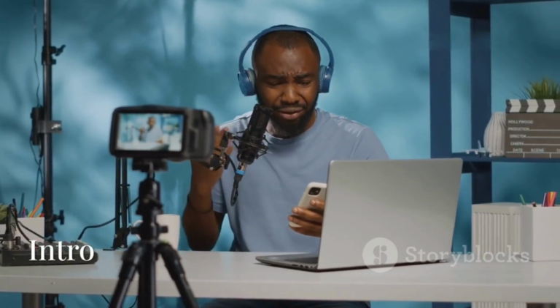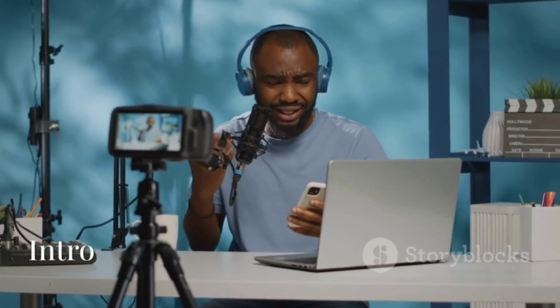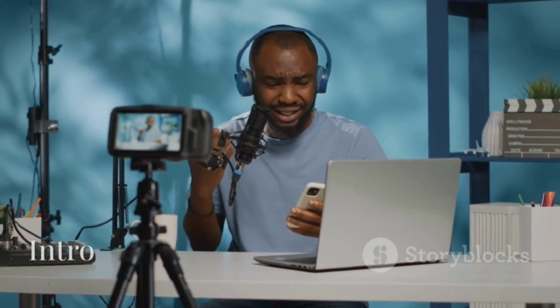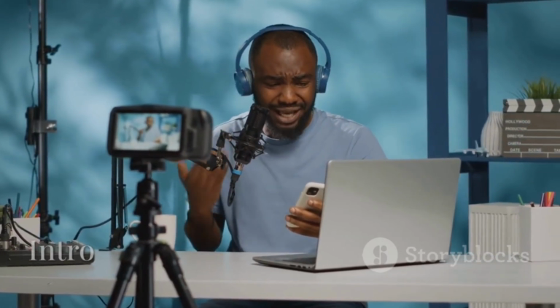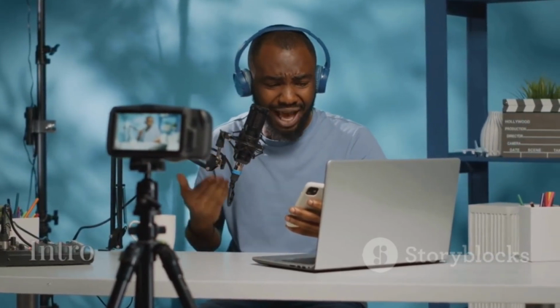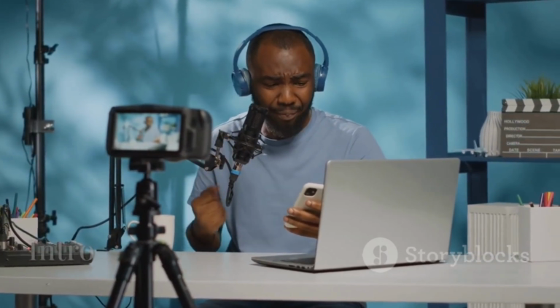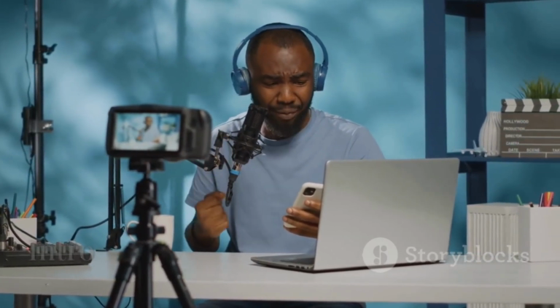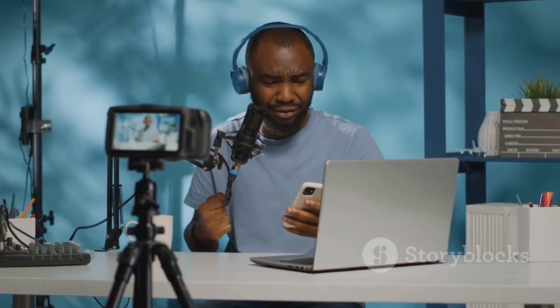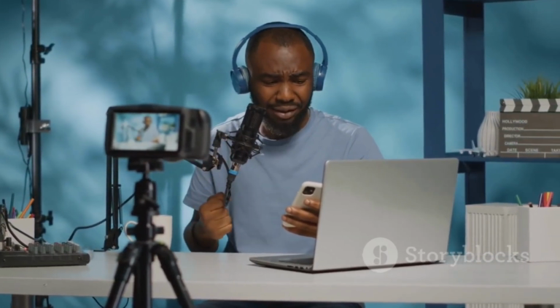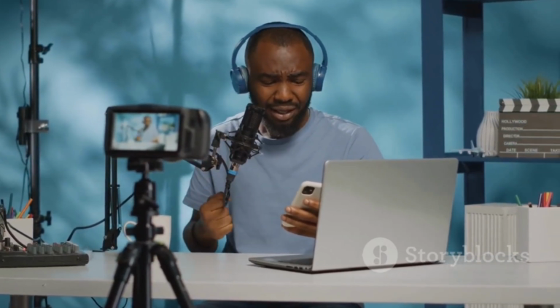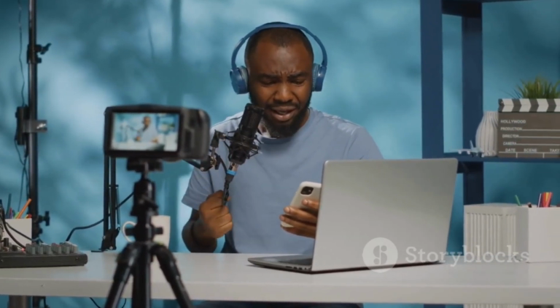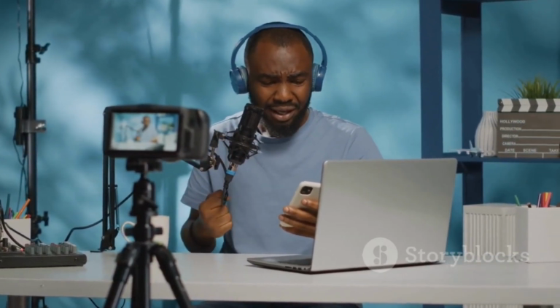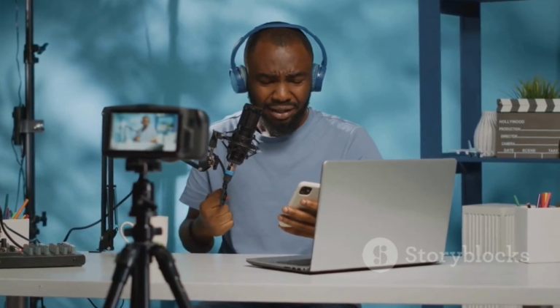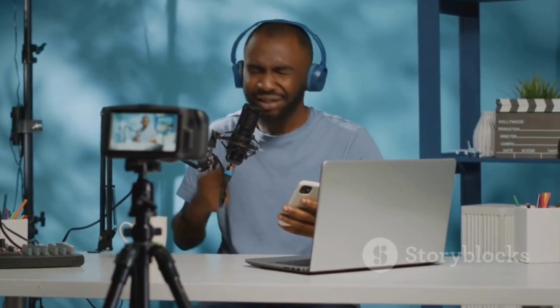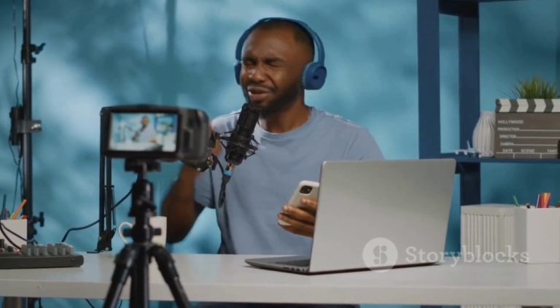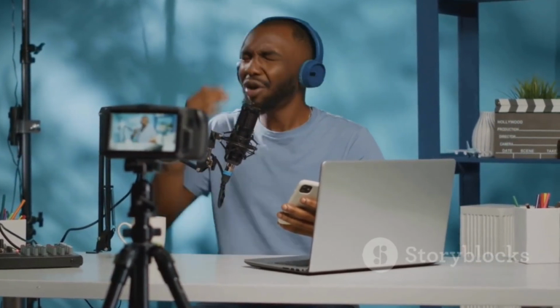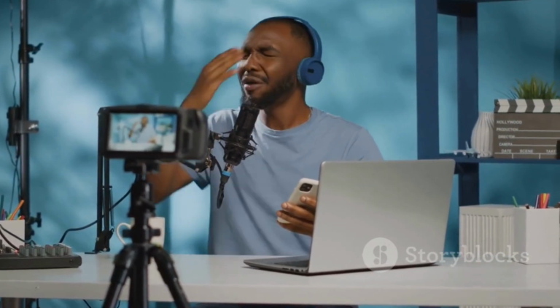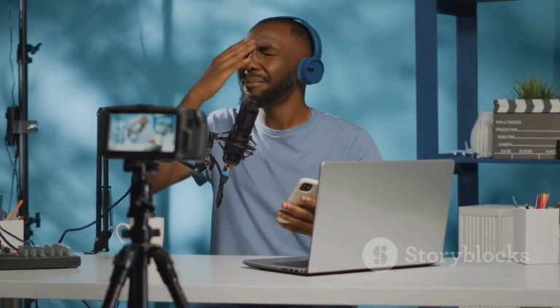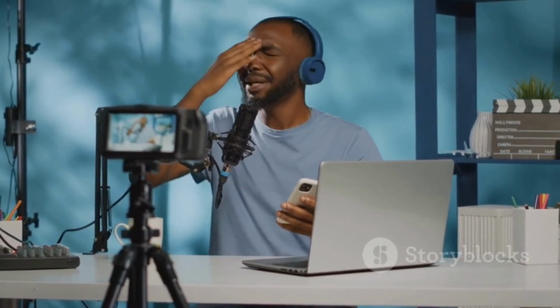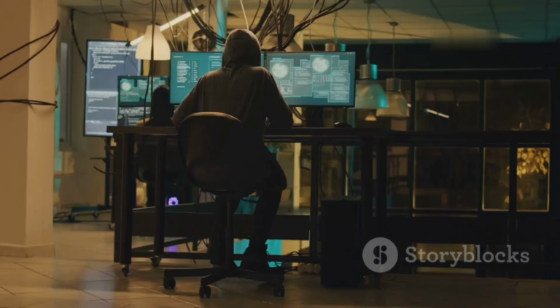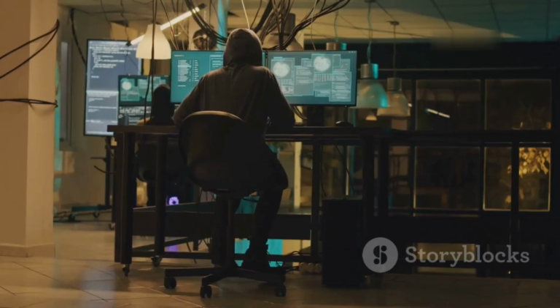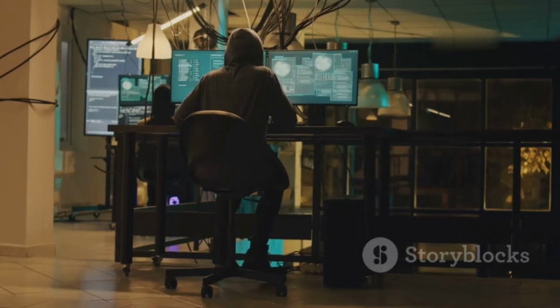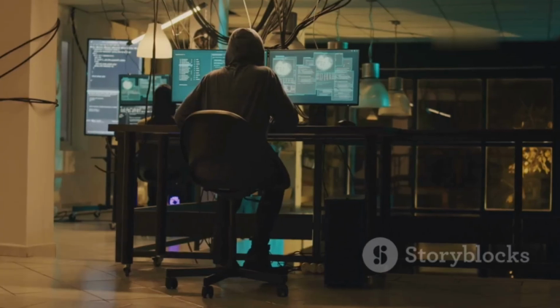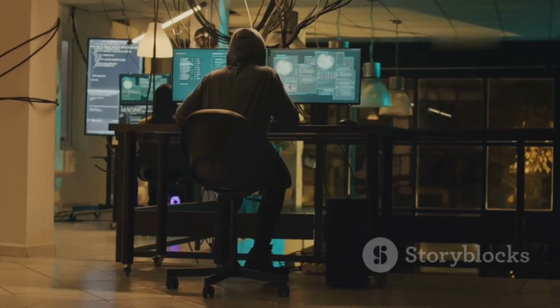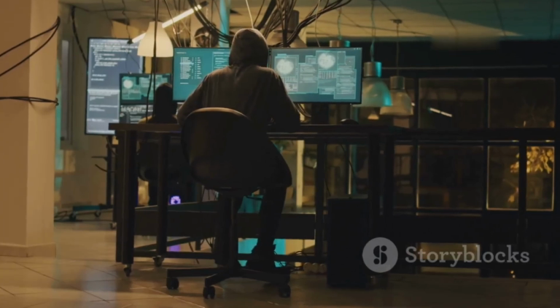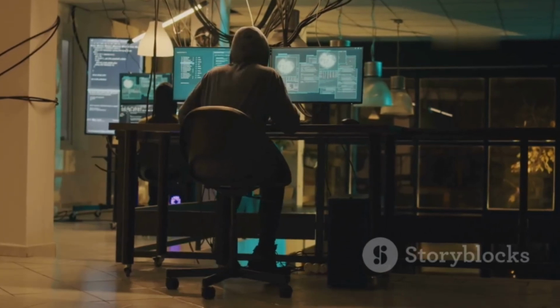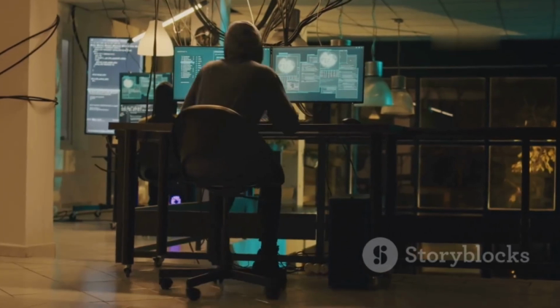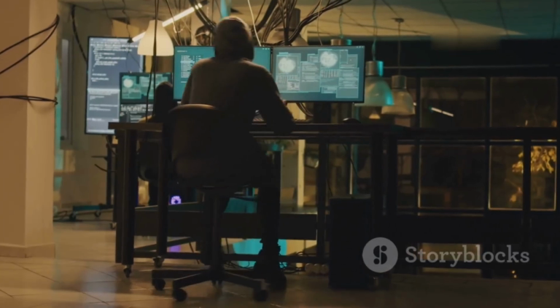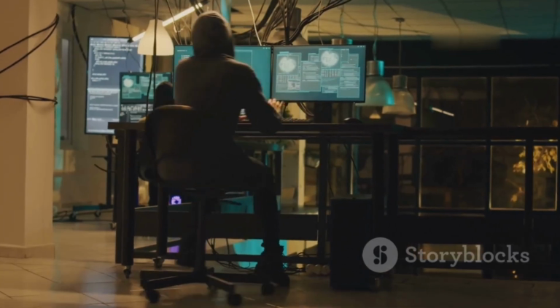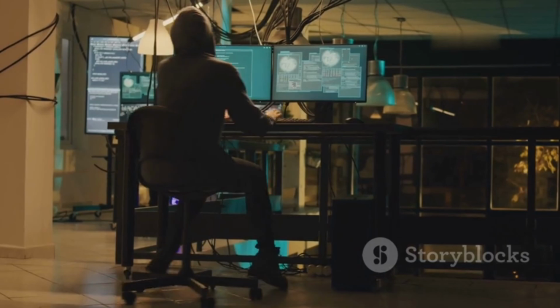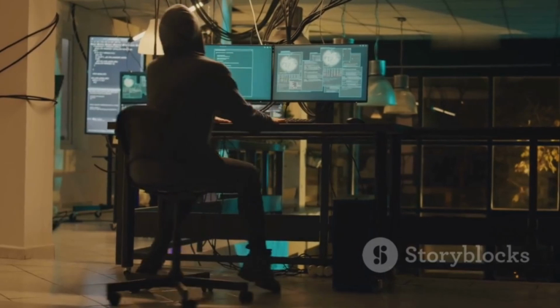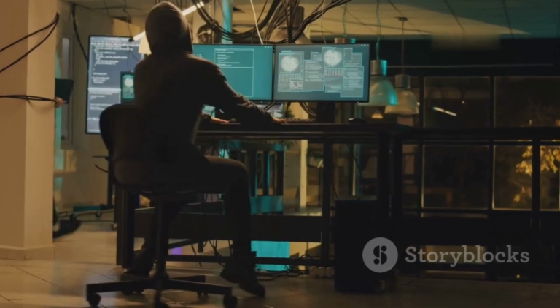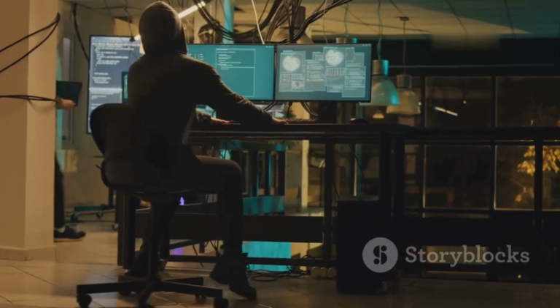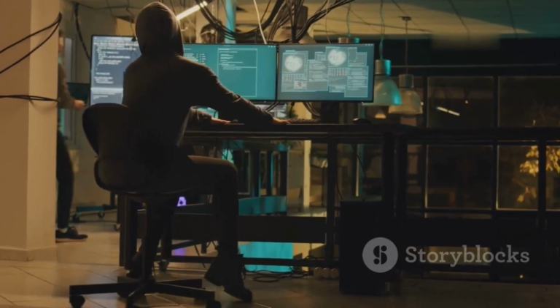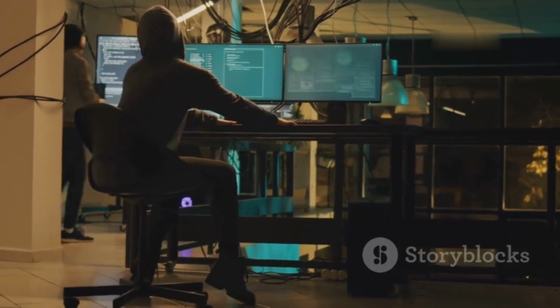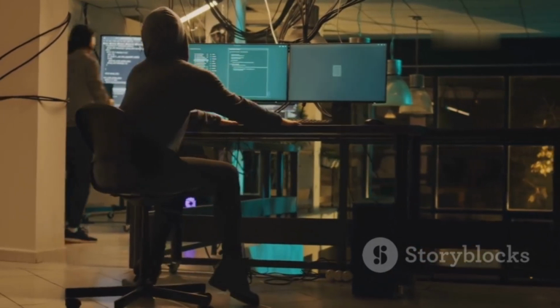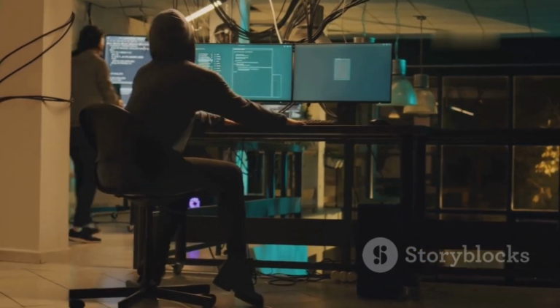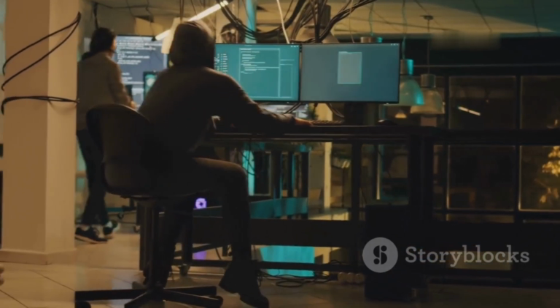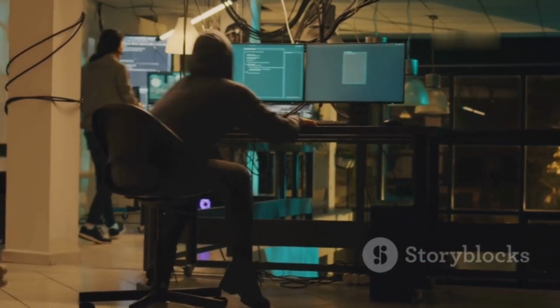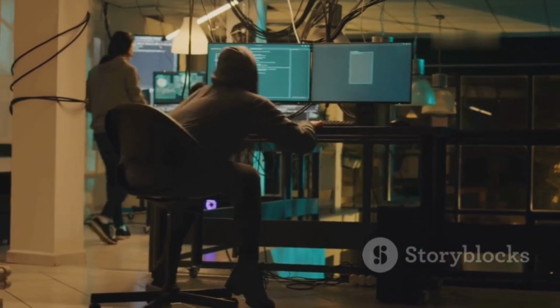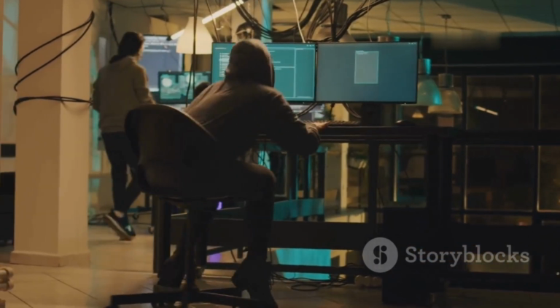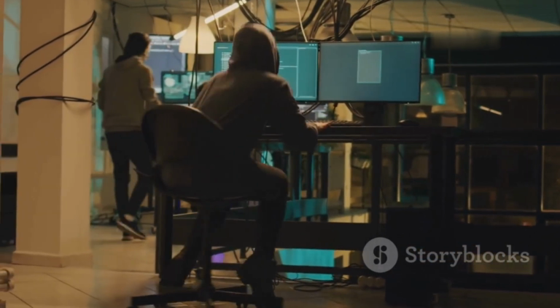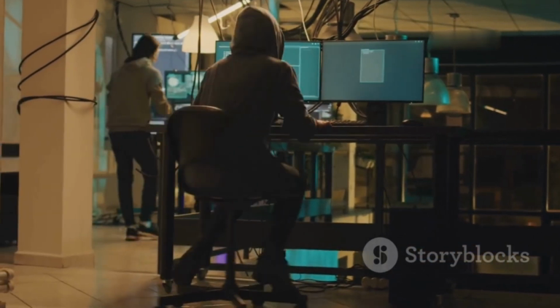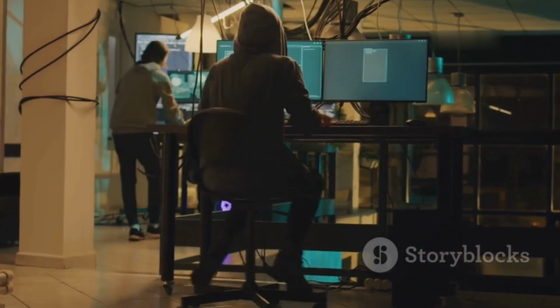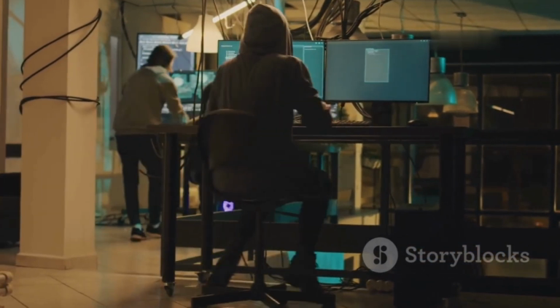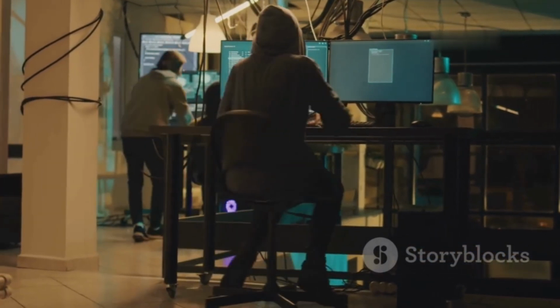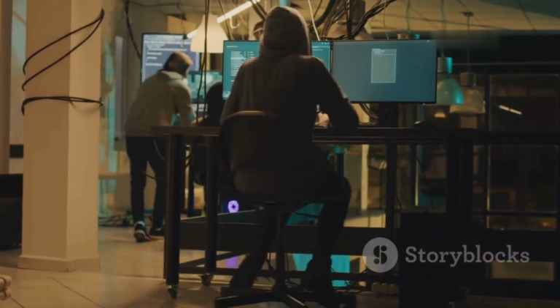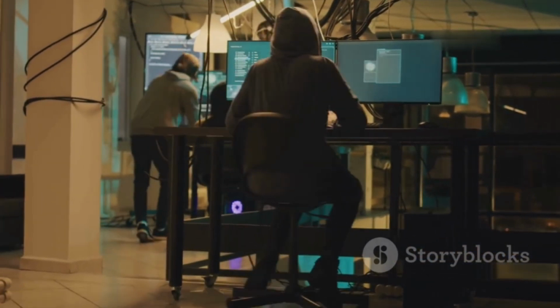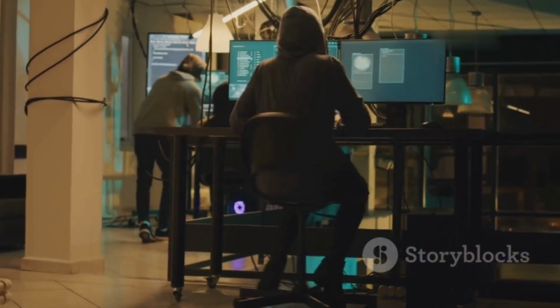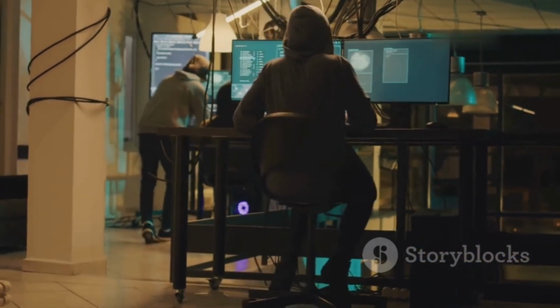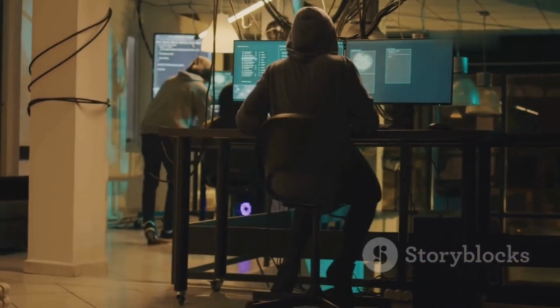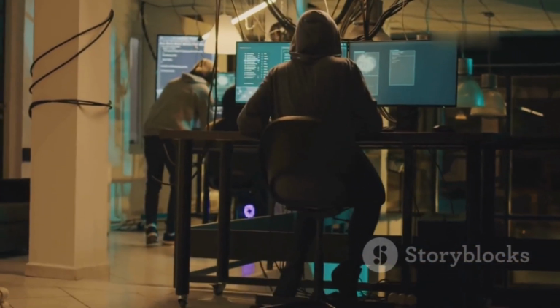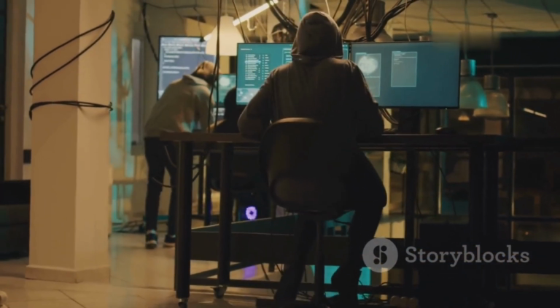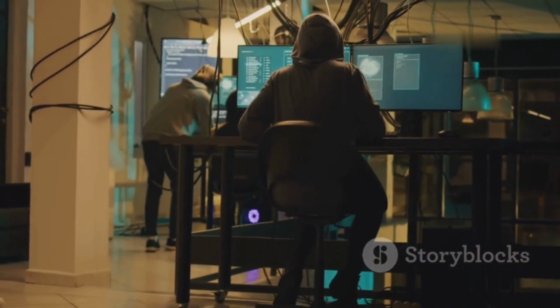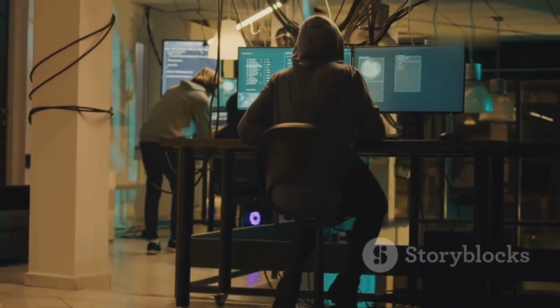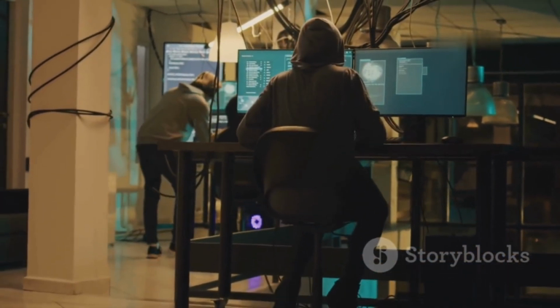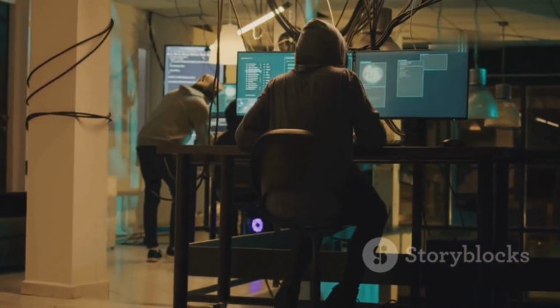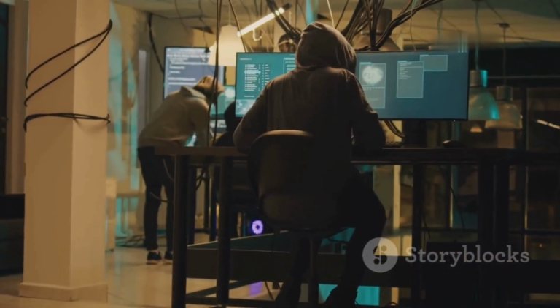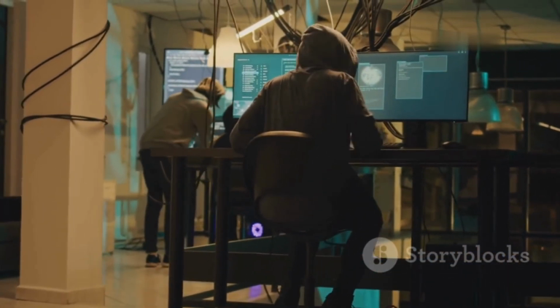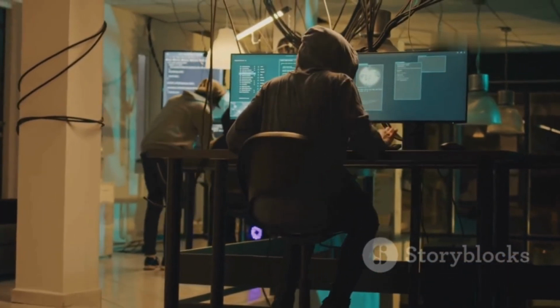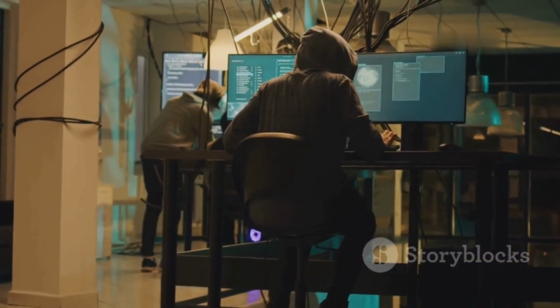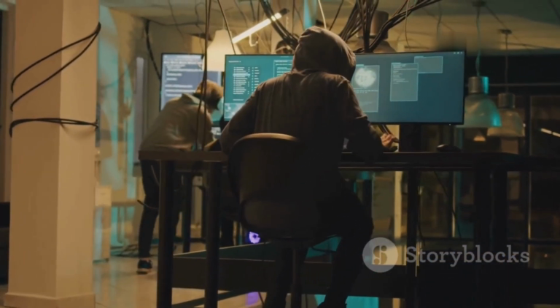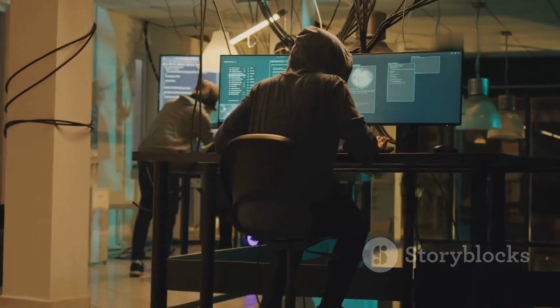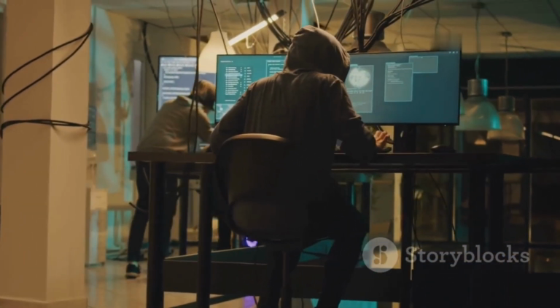Hey everyone, it's your name. In the cybersecurity world, your laptop is your weapon, your shield, your everything.